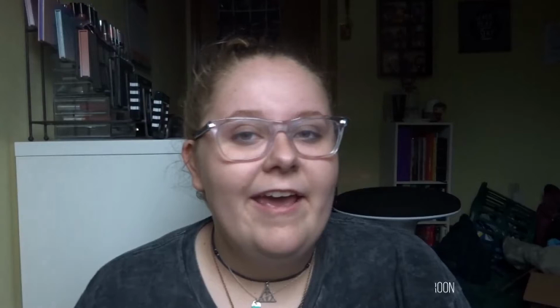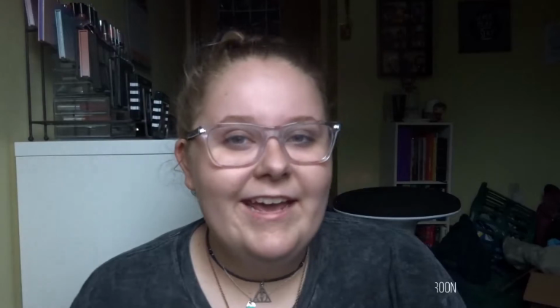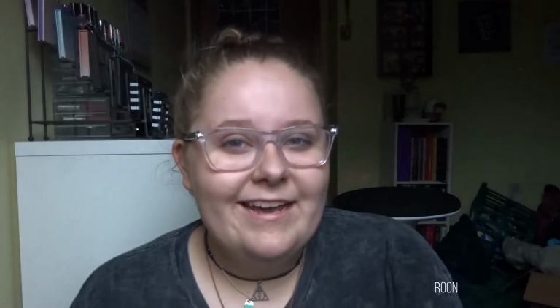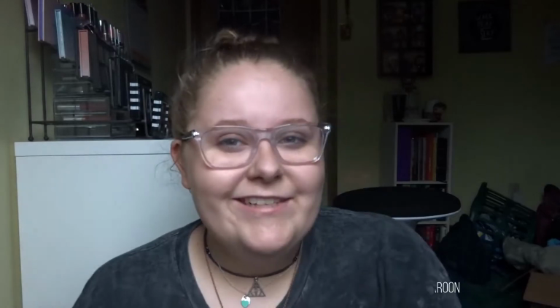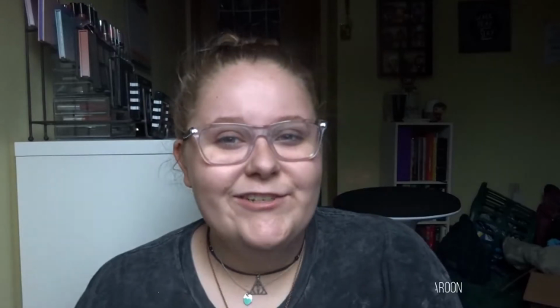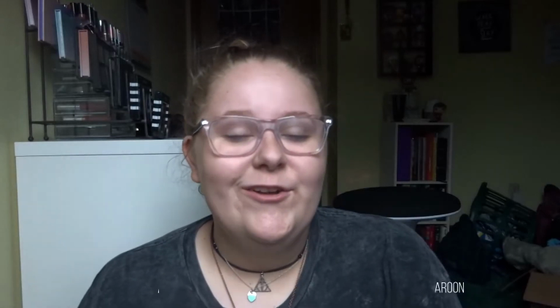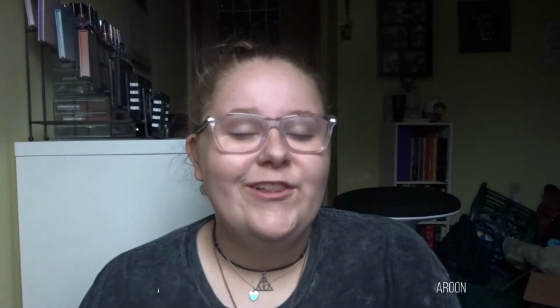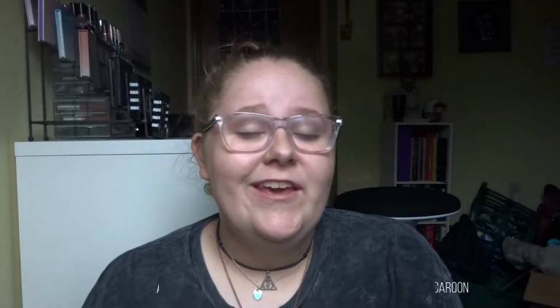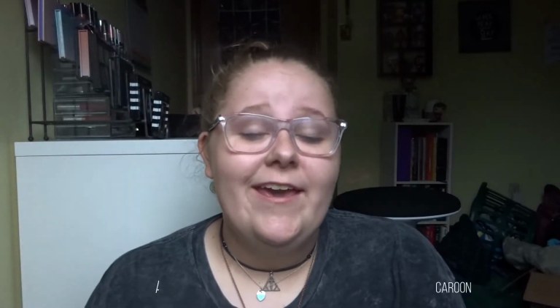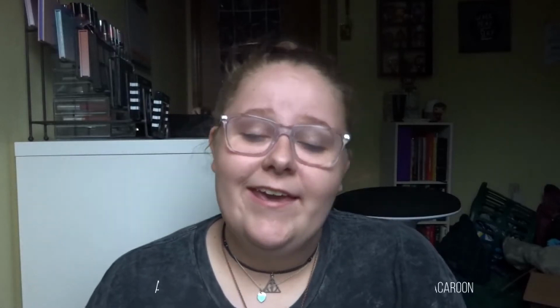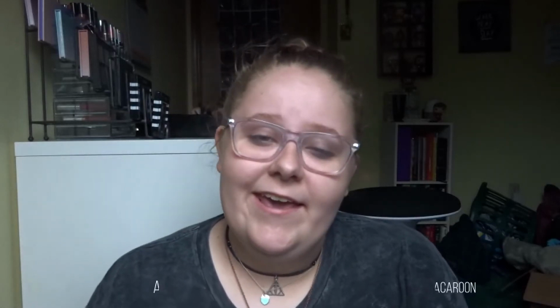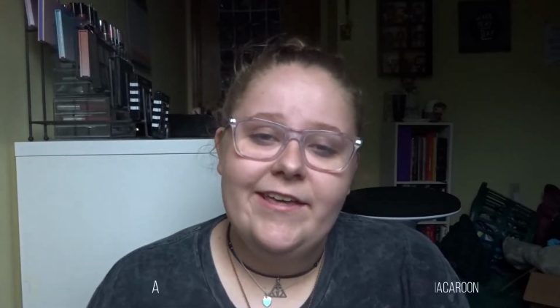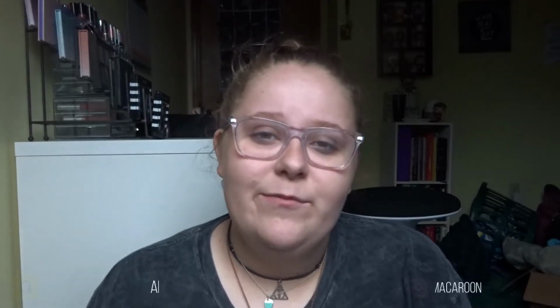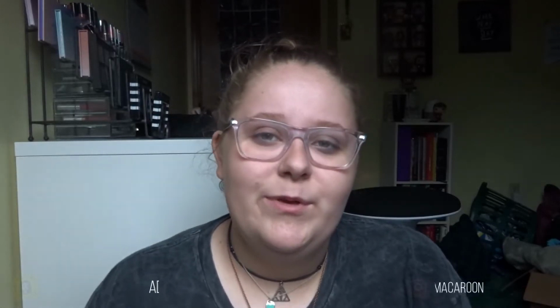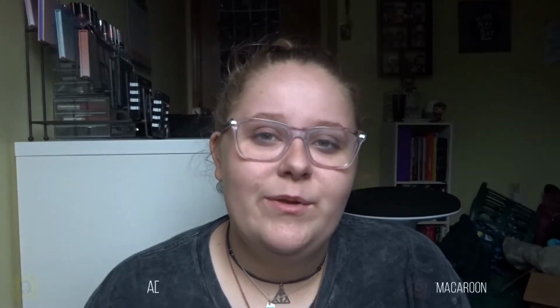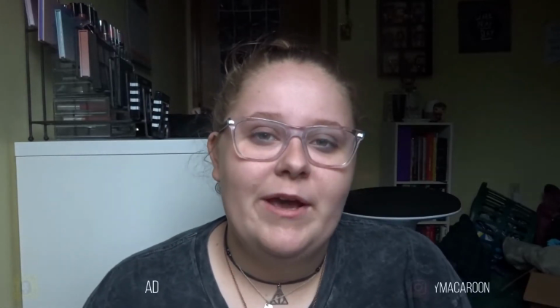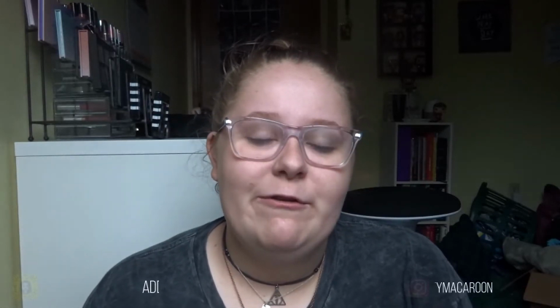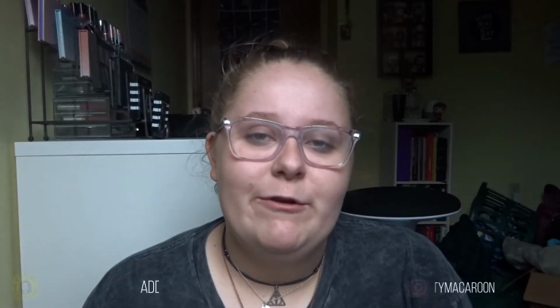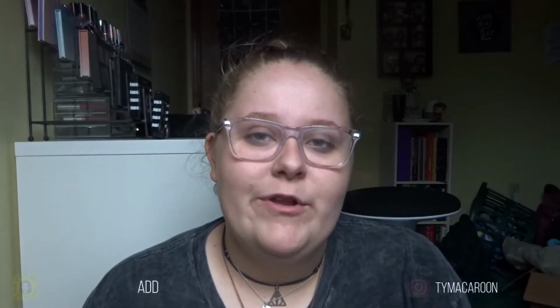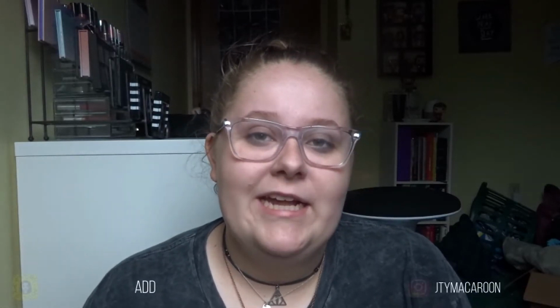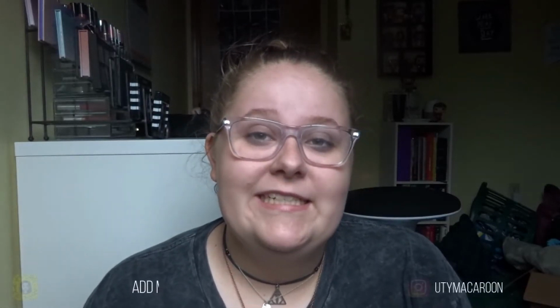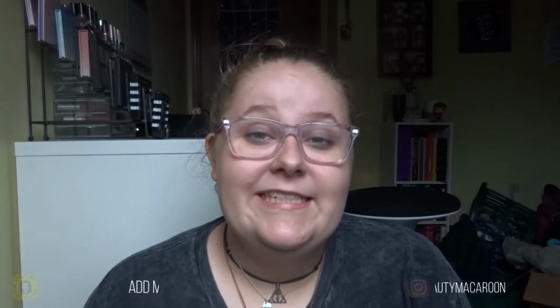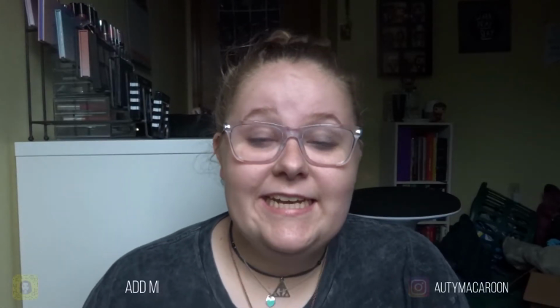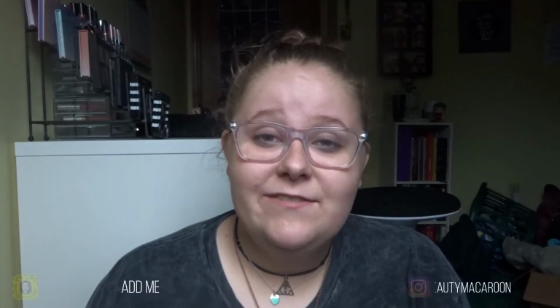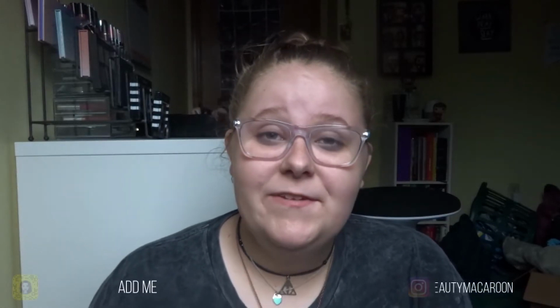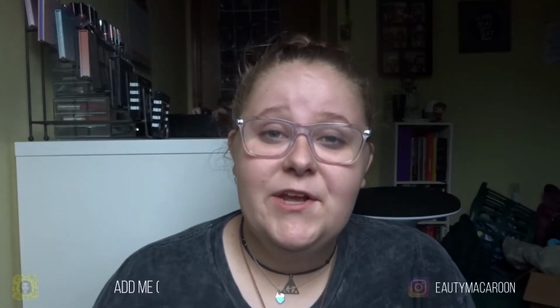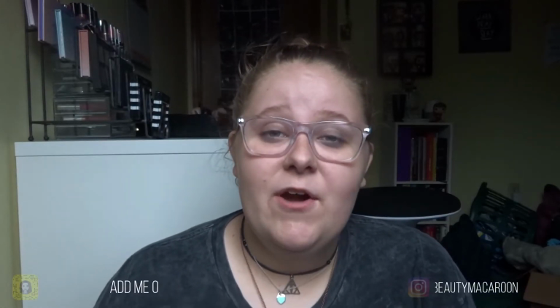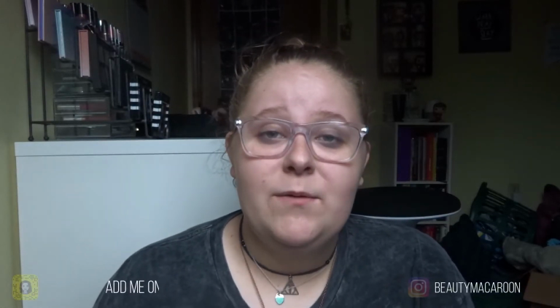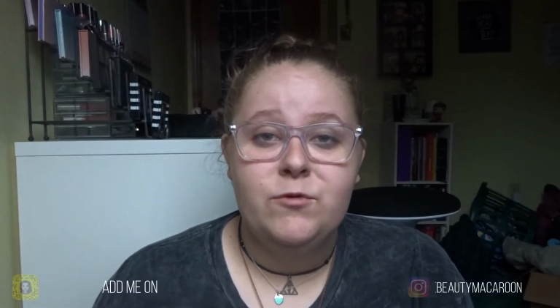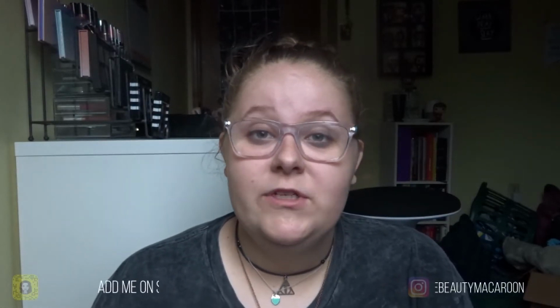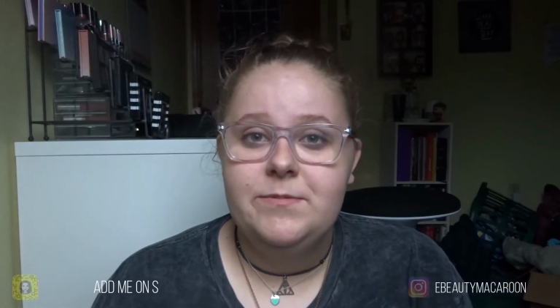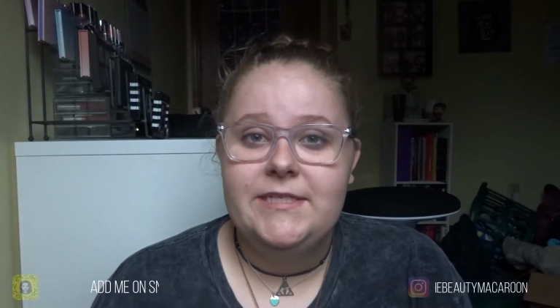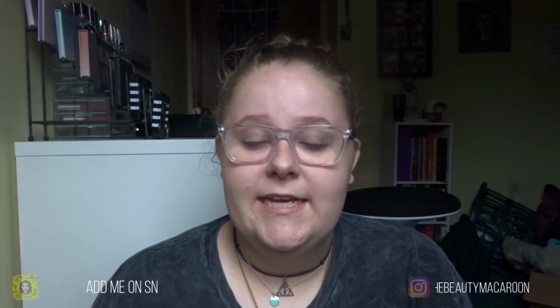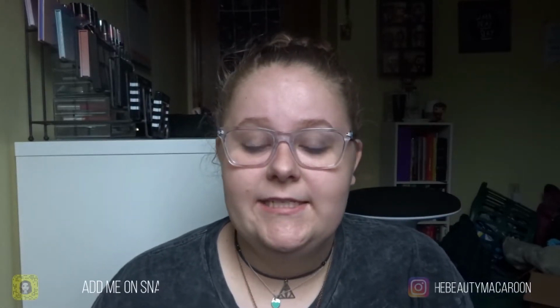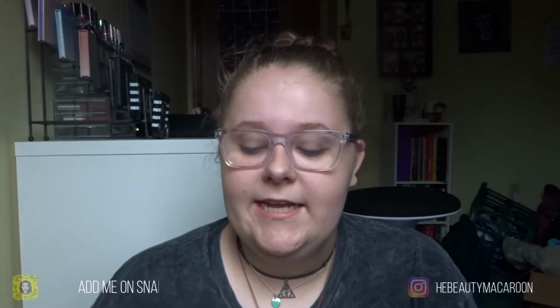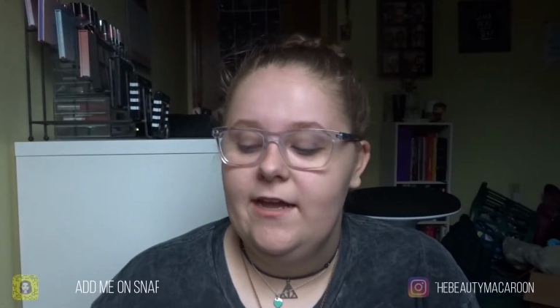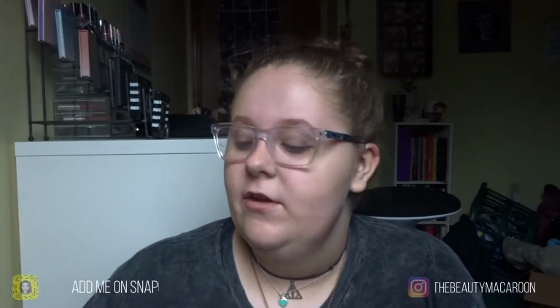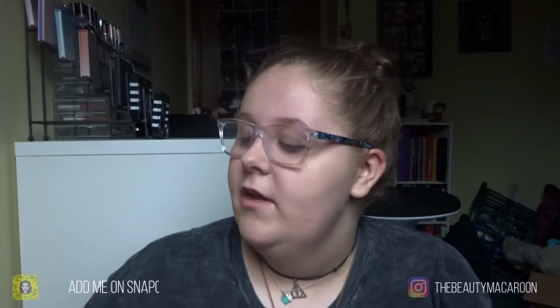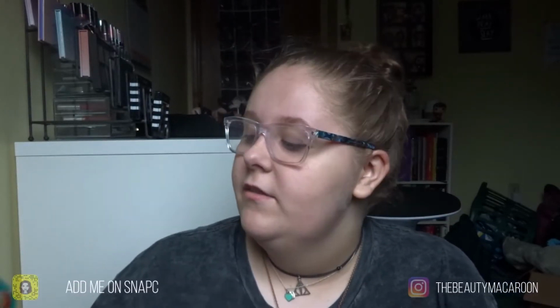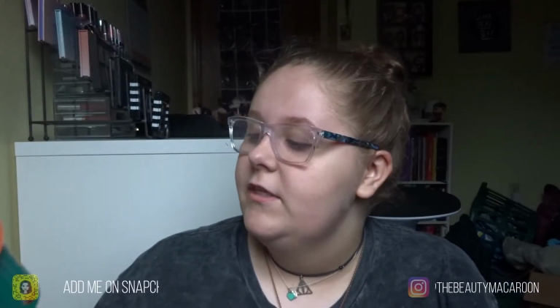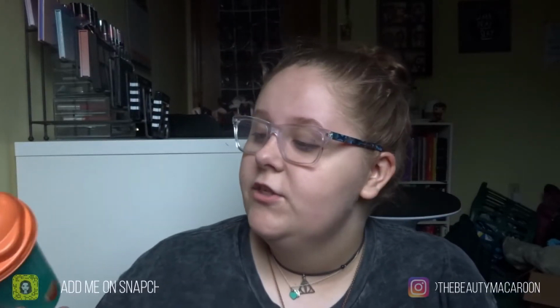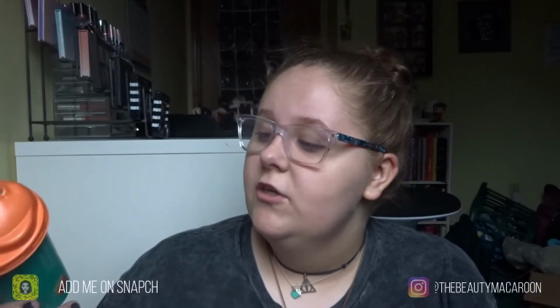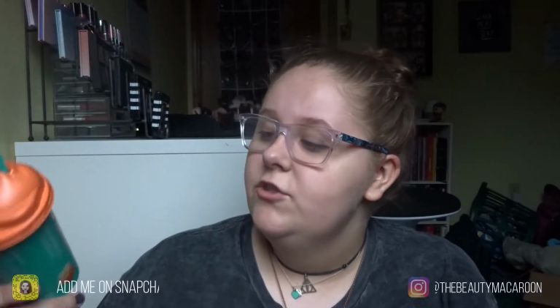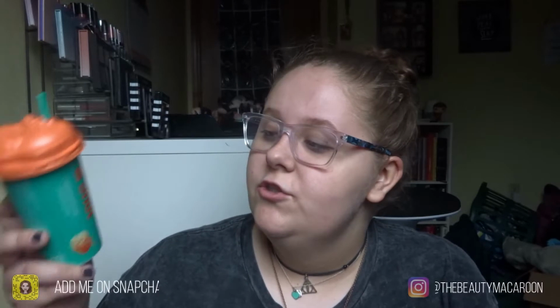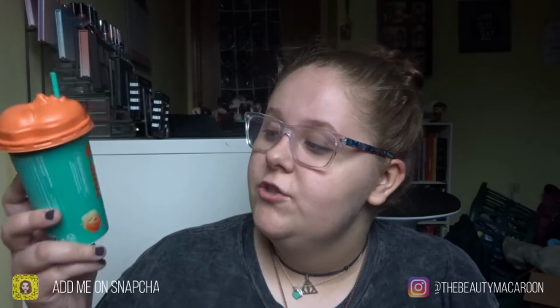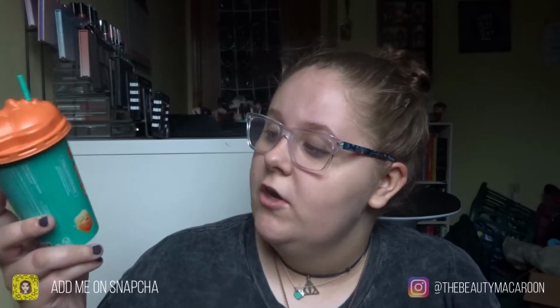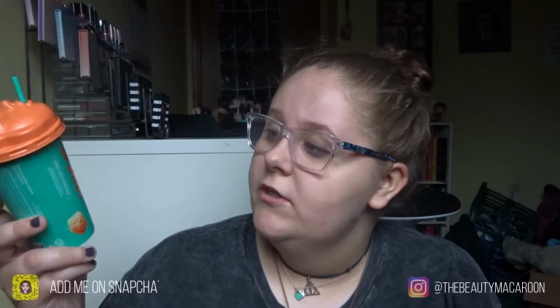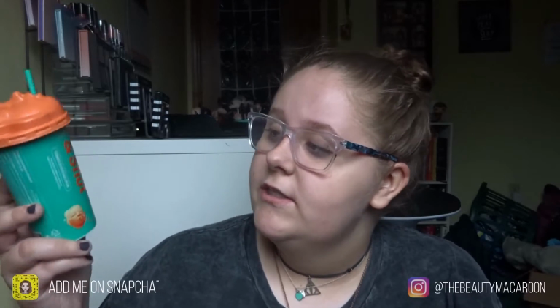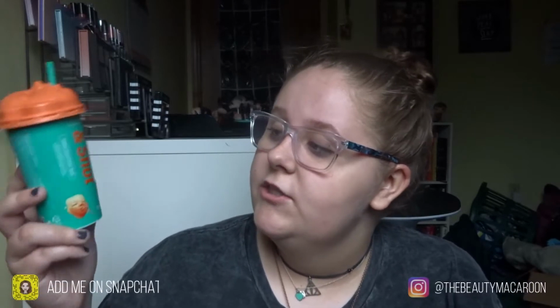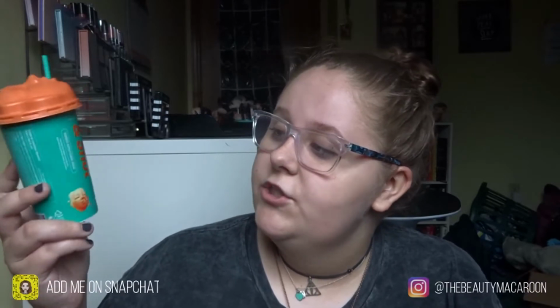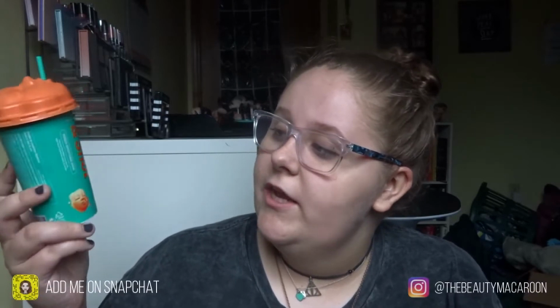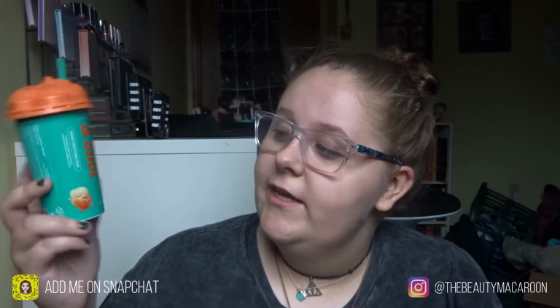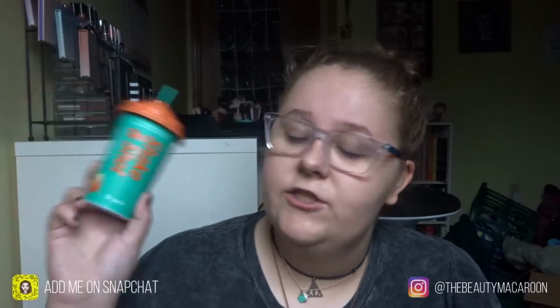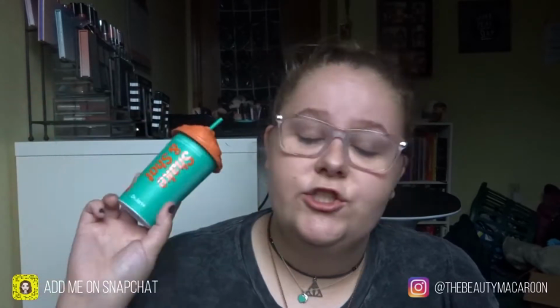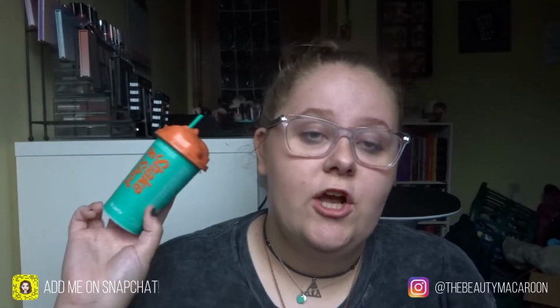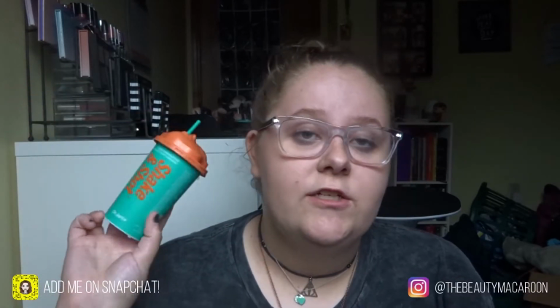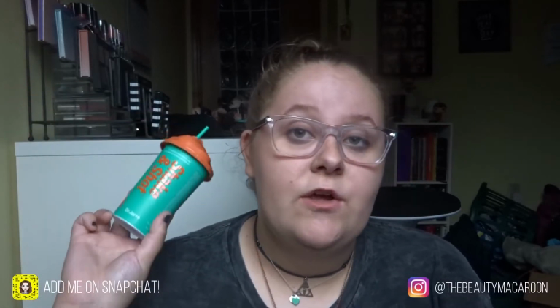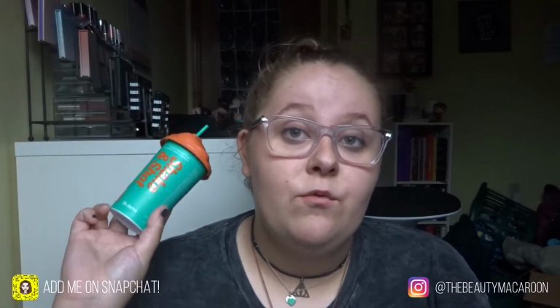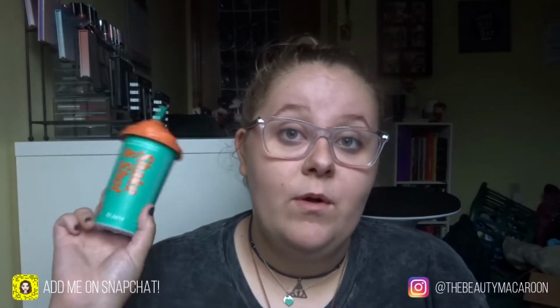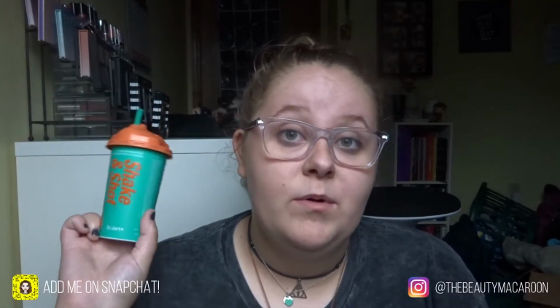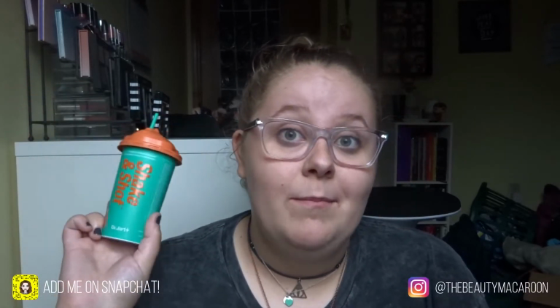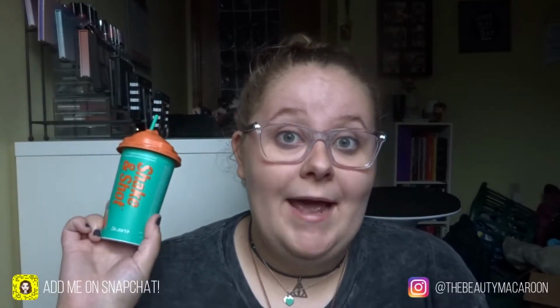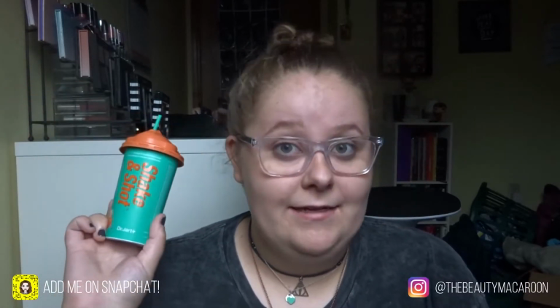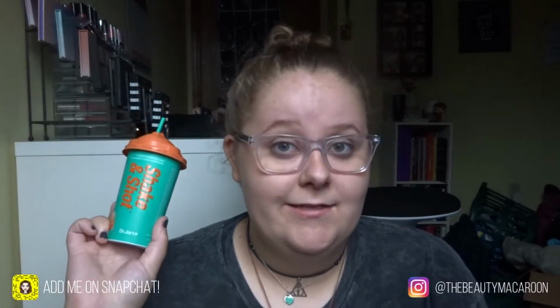Hey guys, it's Carly aka The Beauty Macaroon and today's video I'm going to be testing out the Dr. Jart Shake and Shot Rubber Mask.